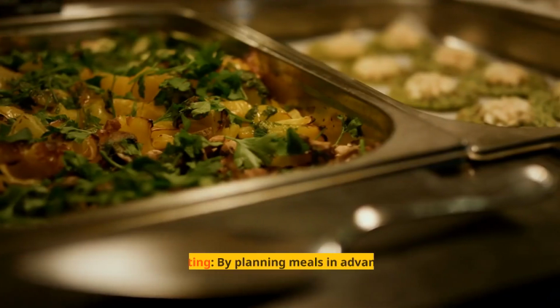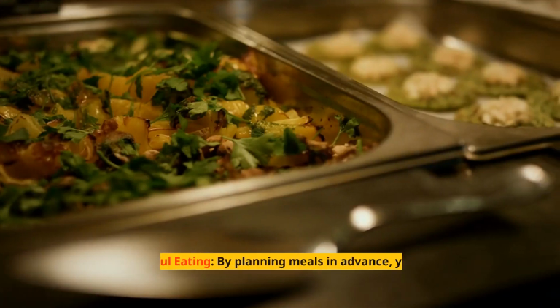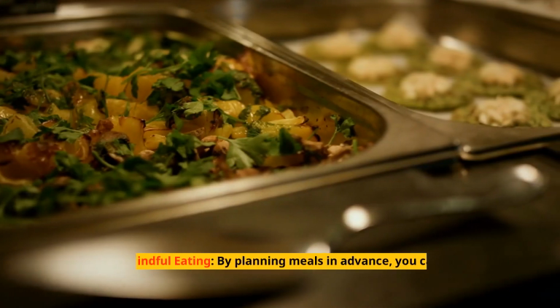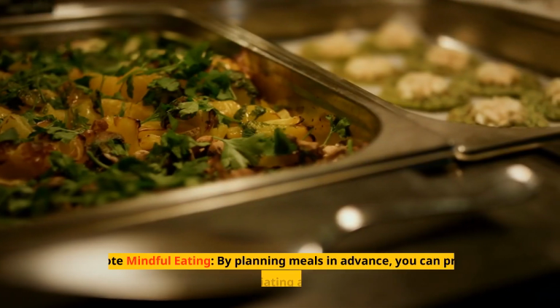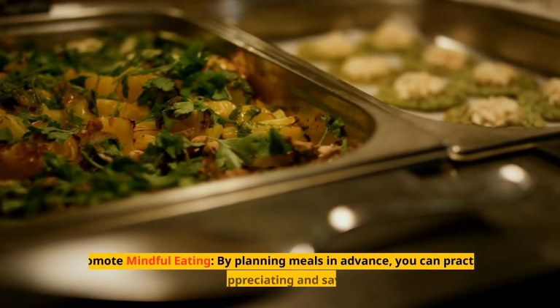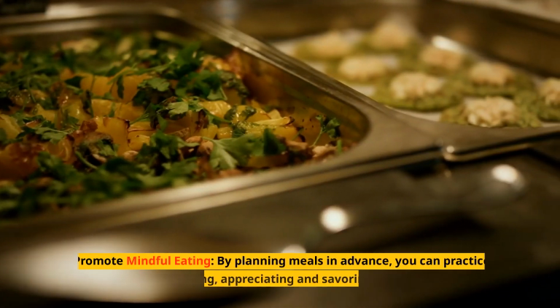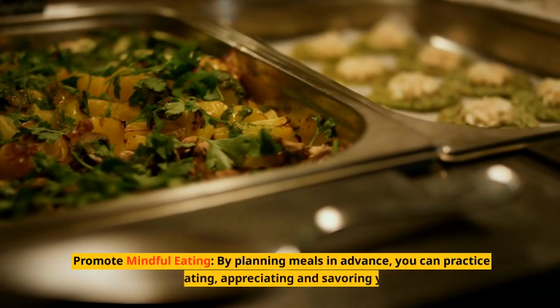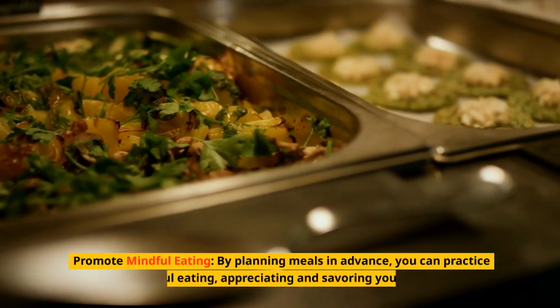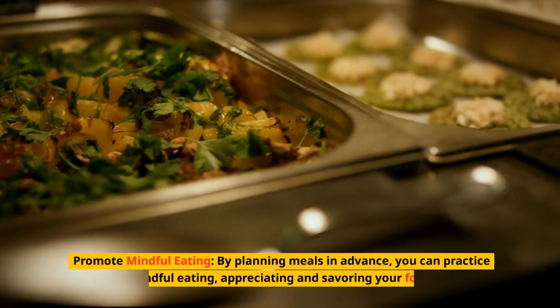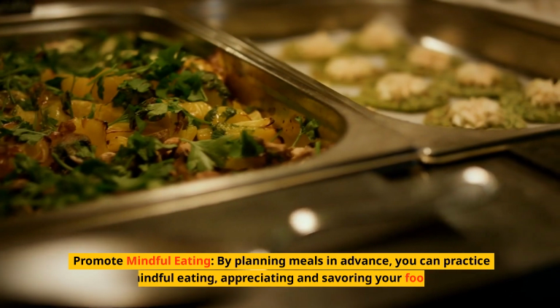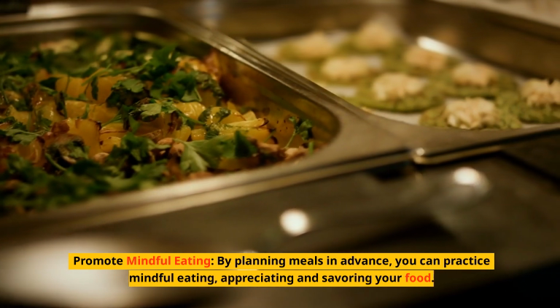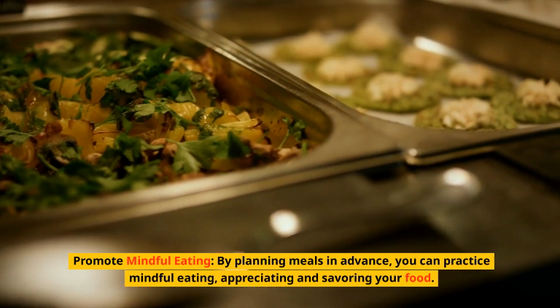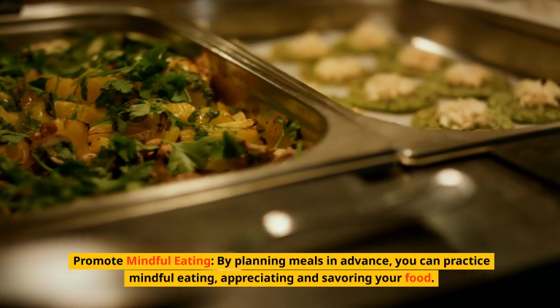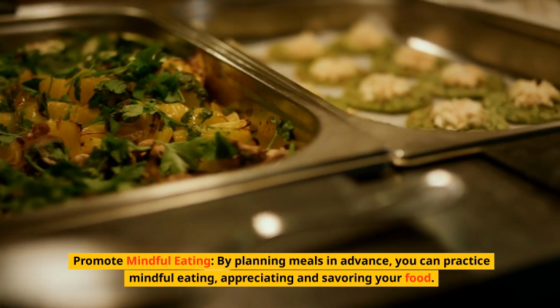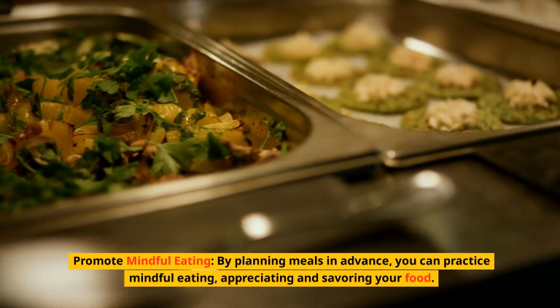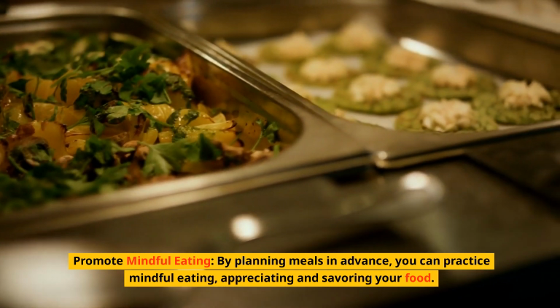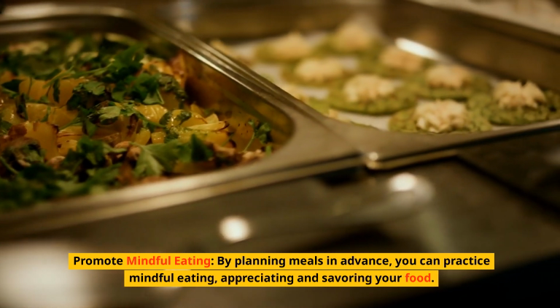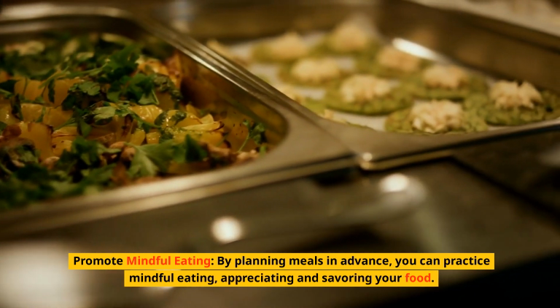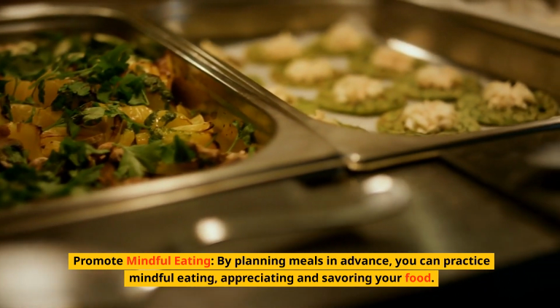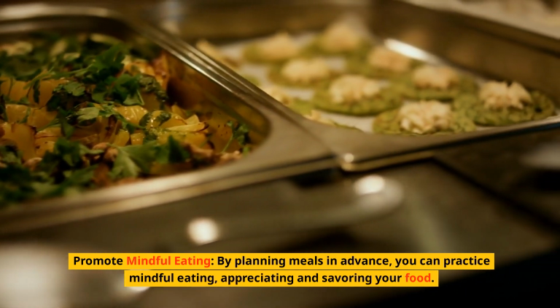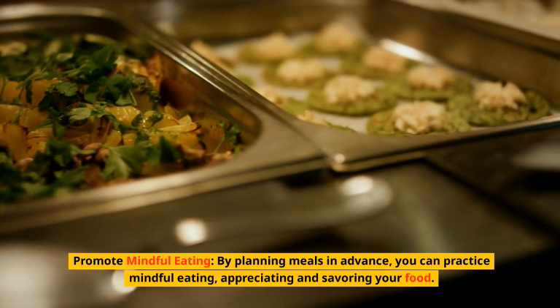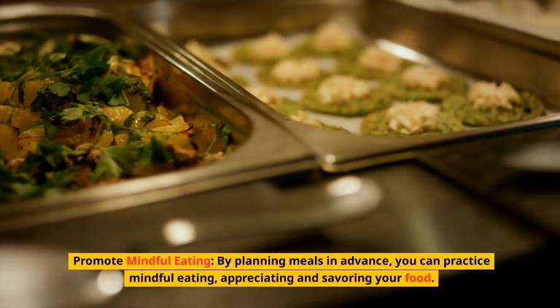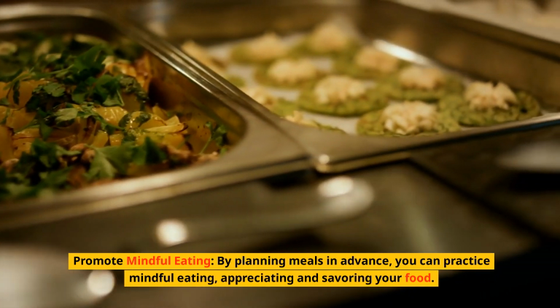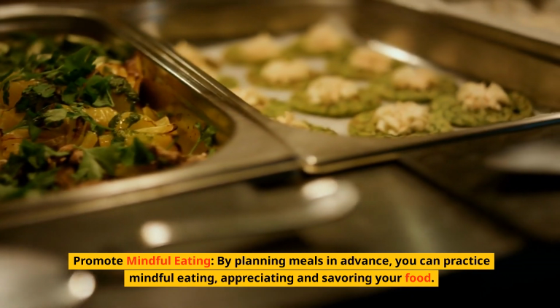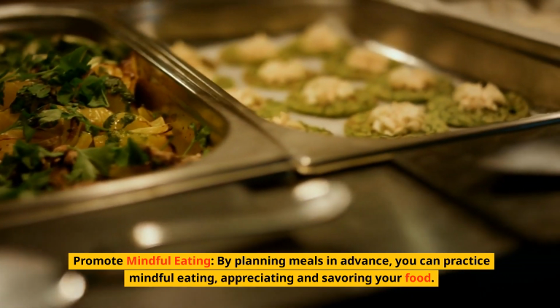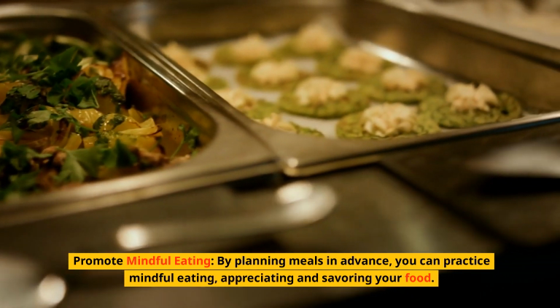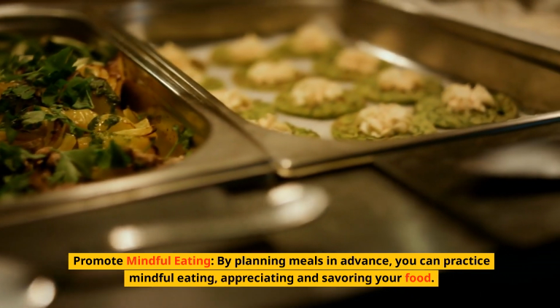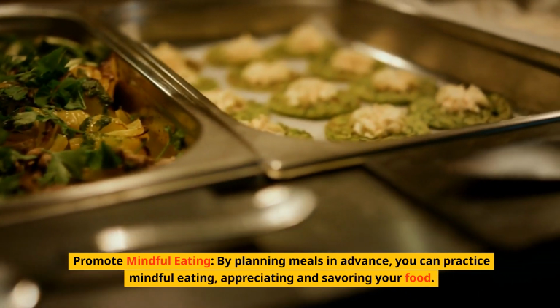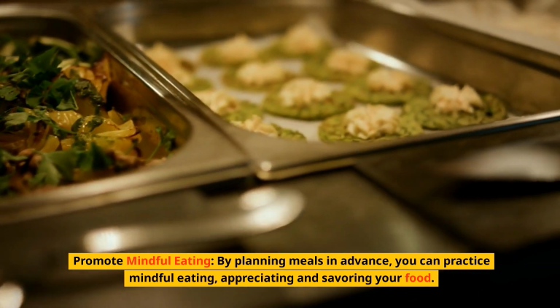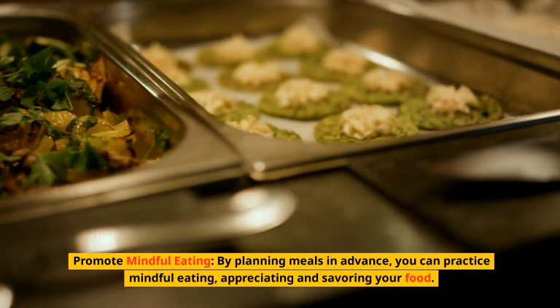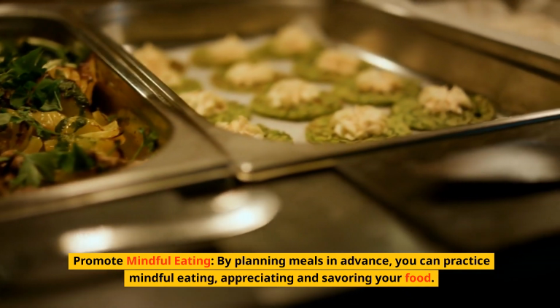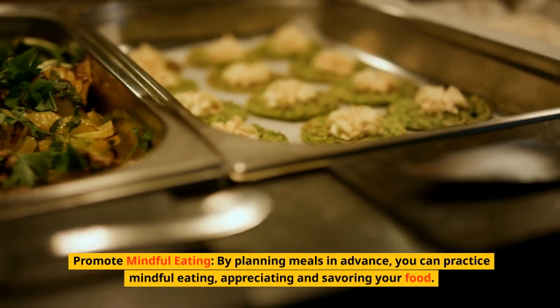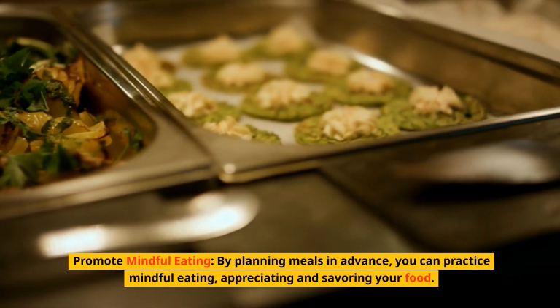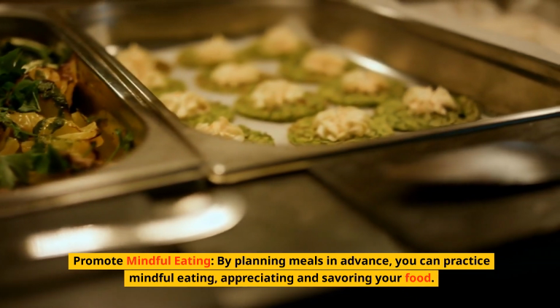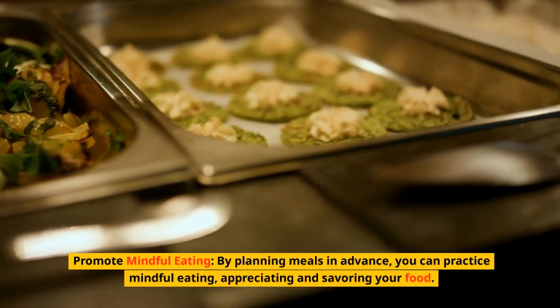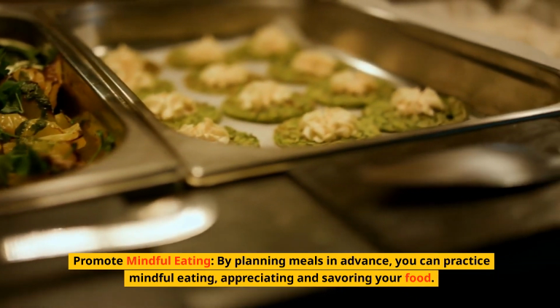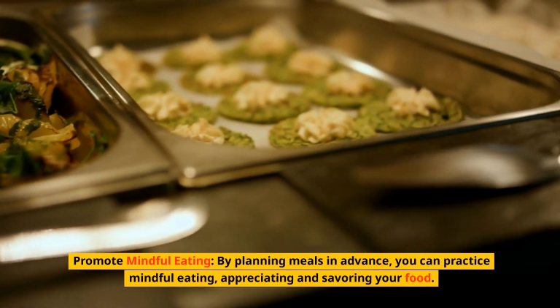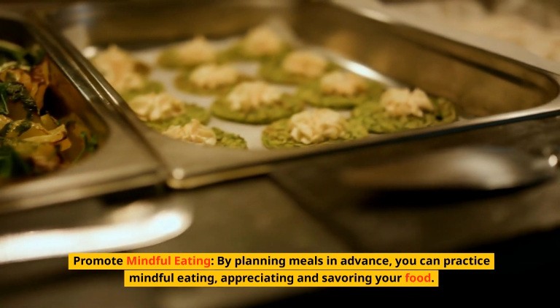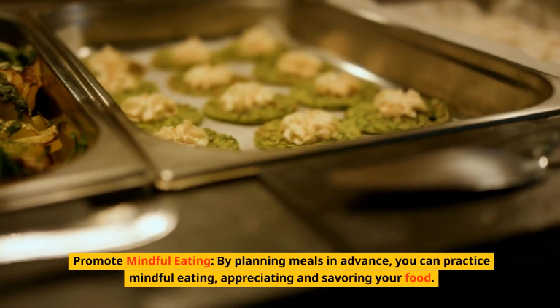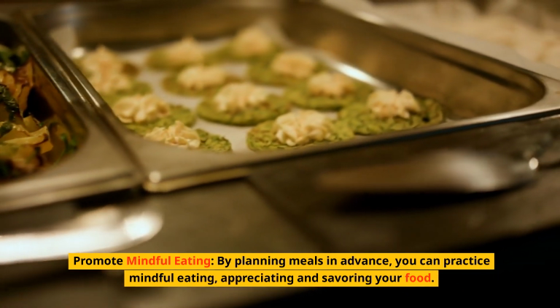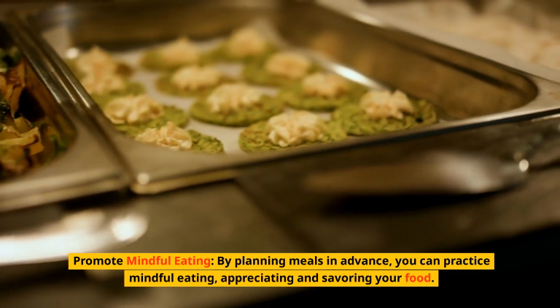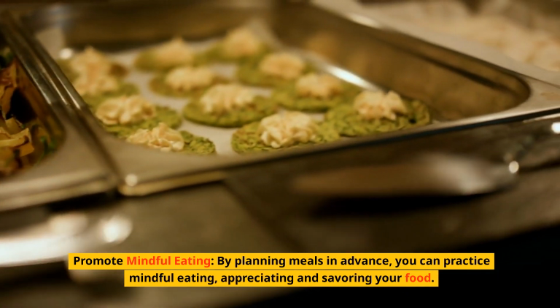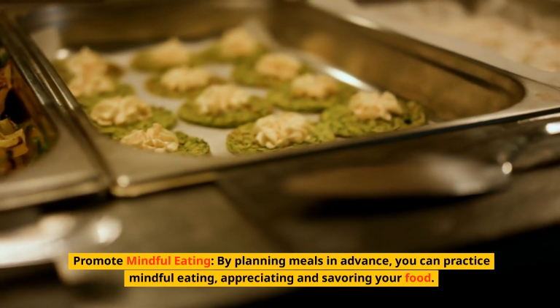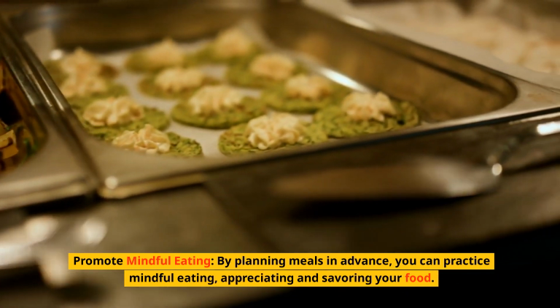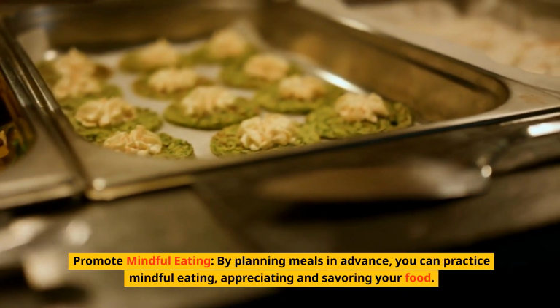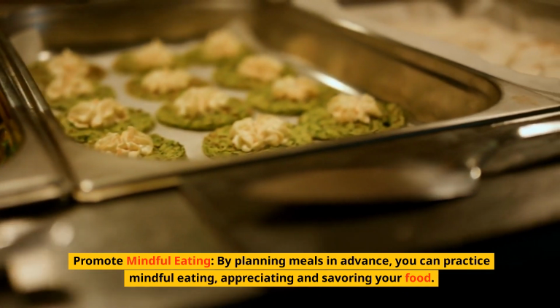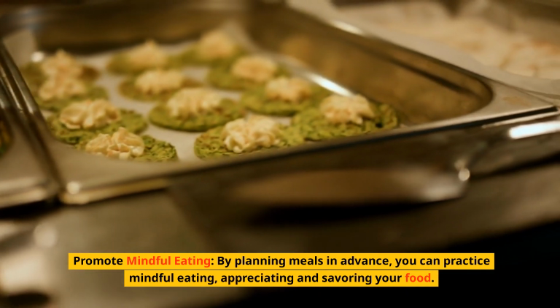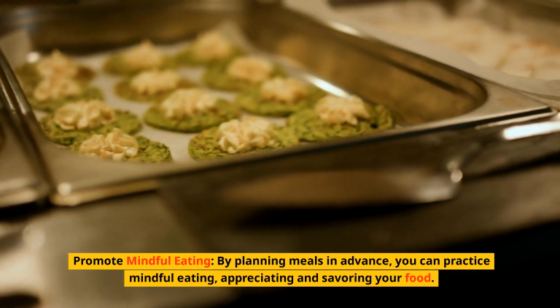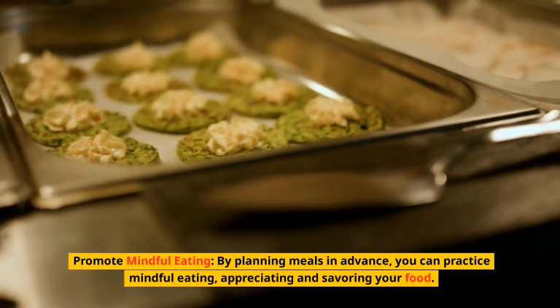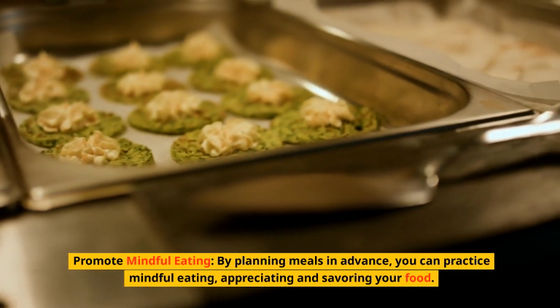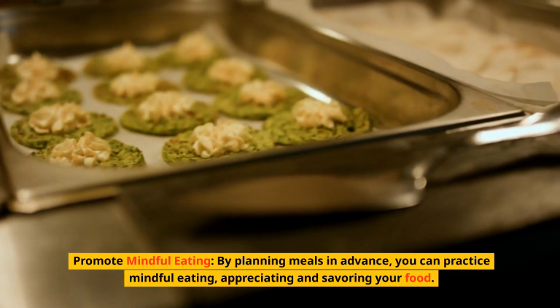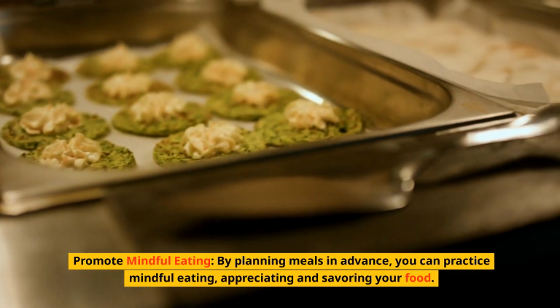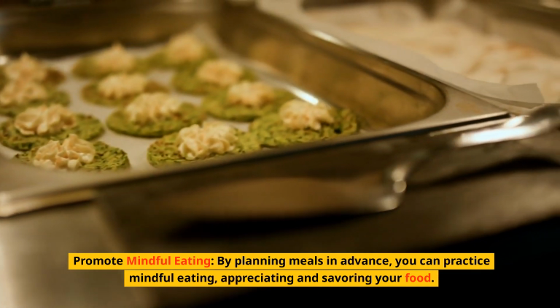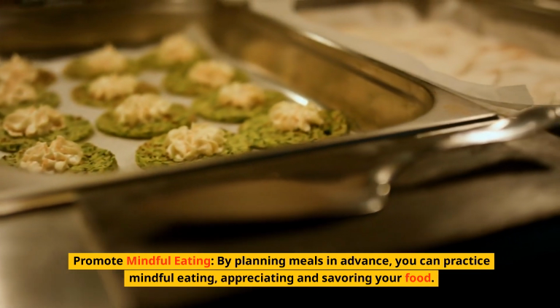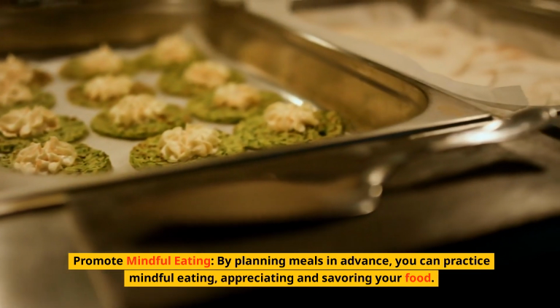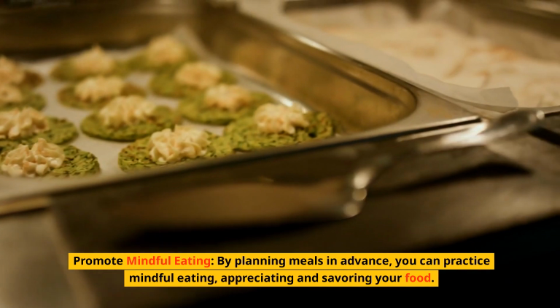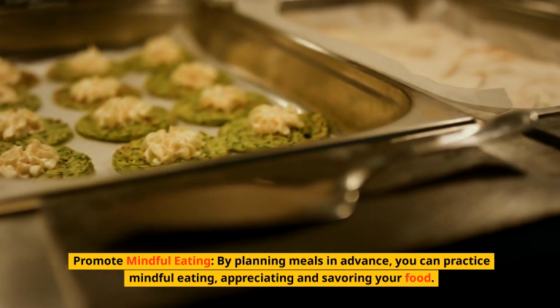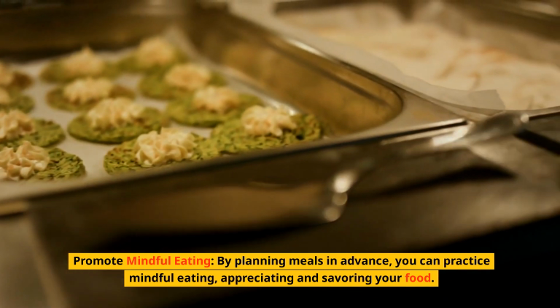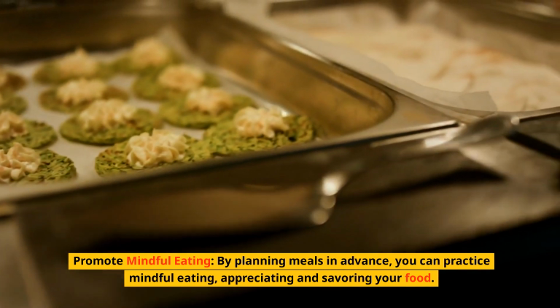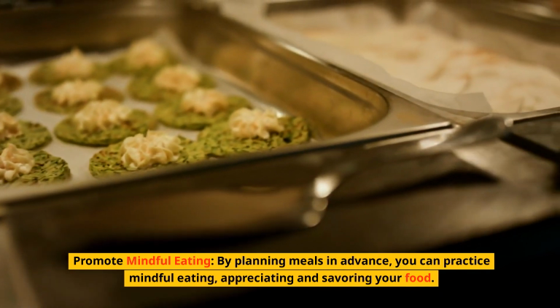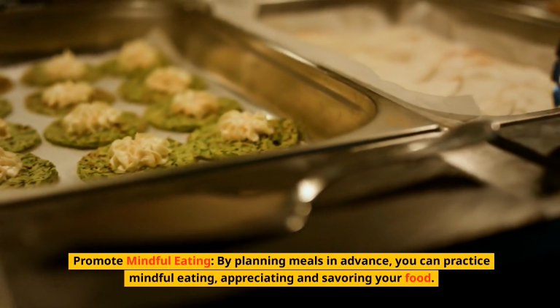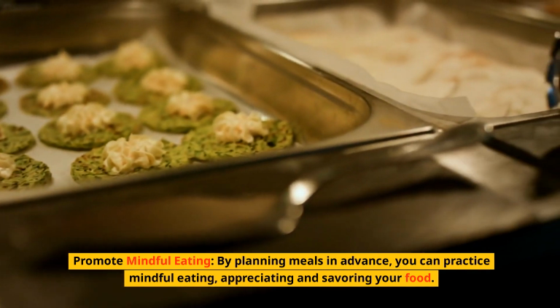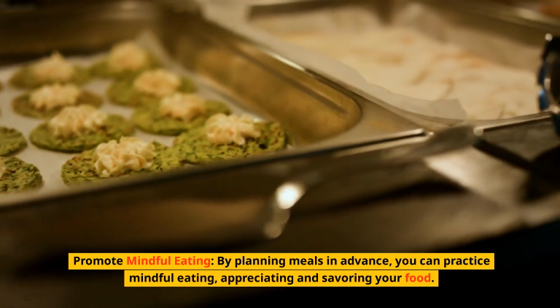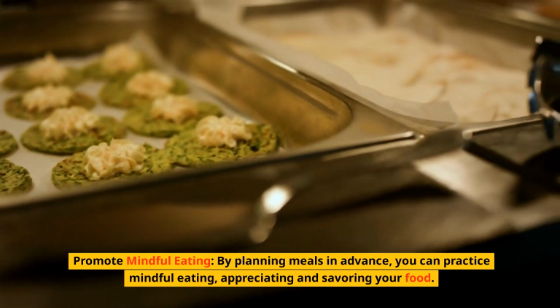Promote mindful eating. By planning meals in advance, you can practice mindful eating, appreciating and savoring your food.